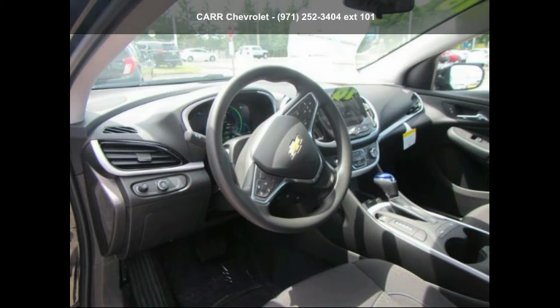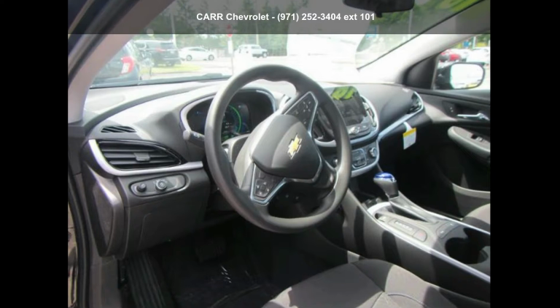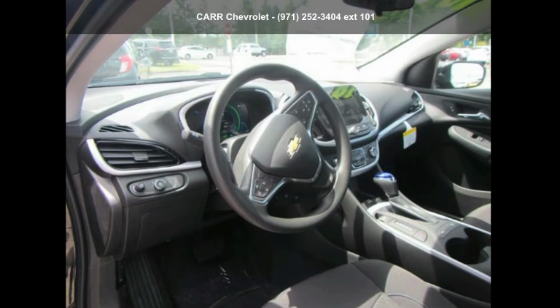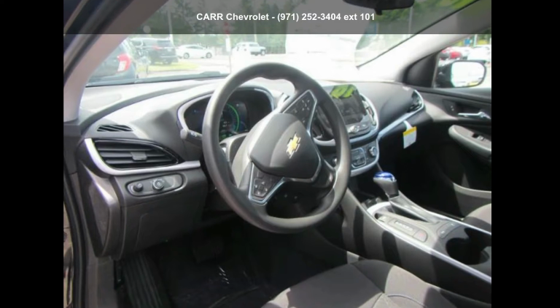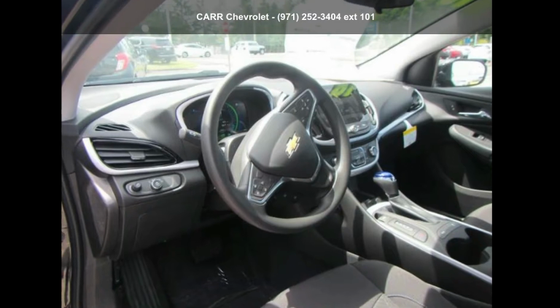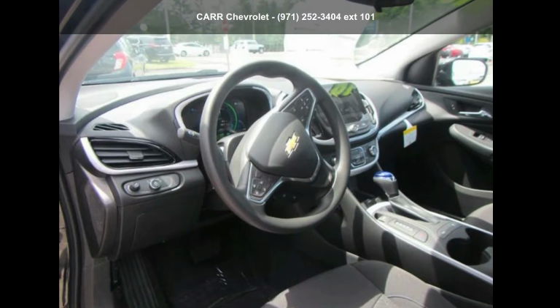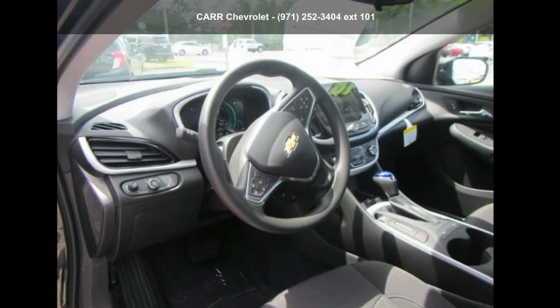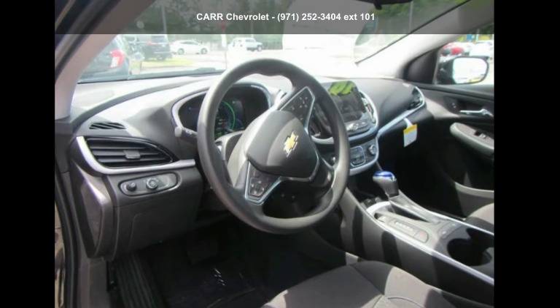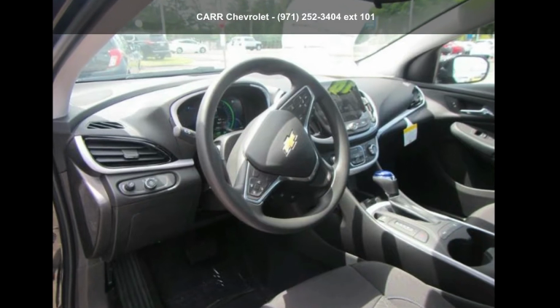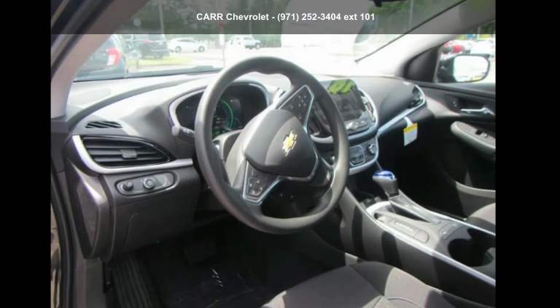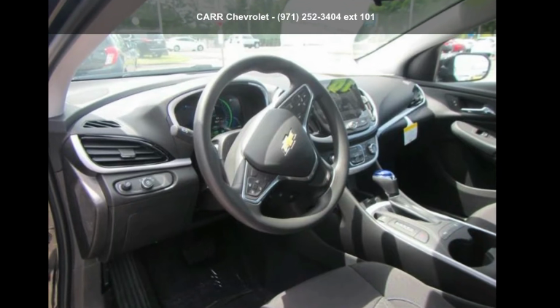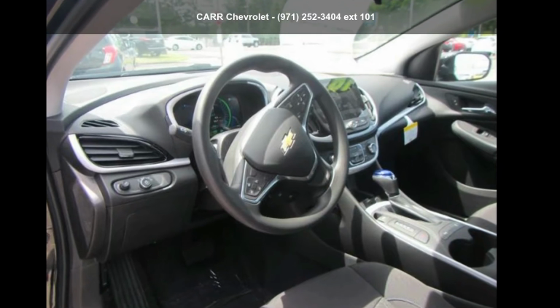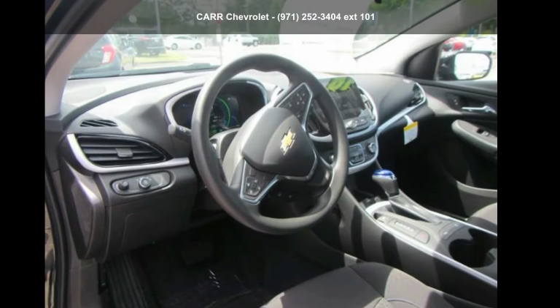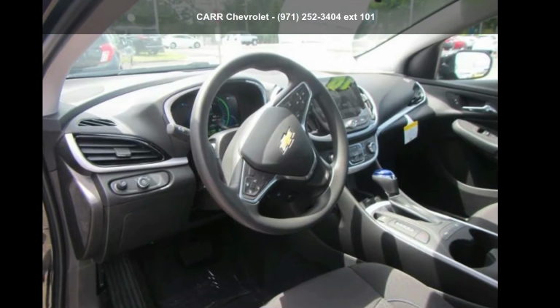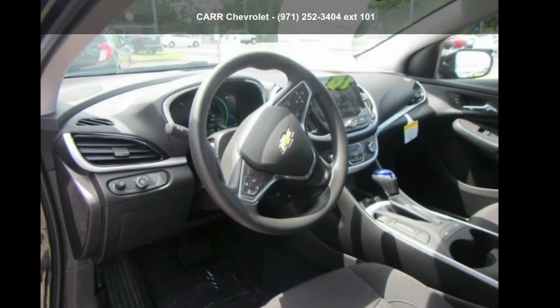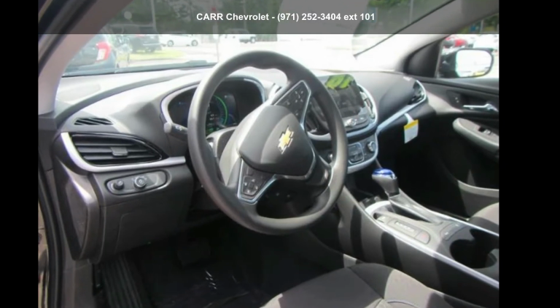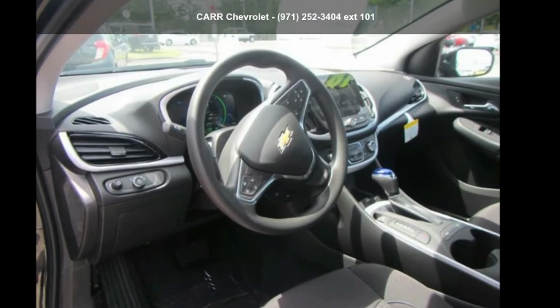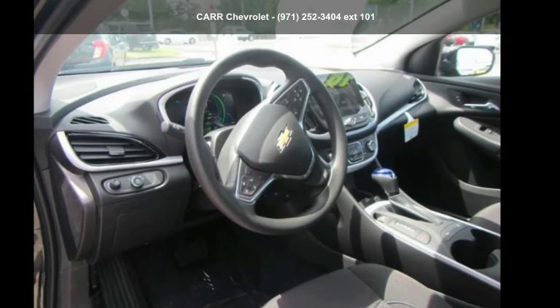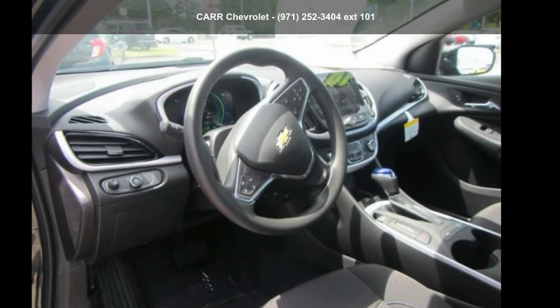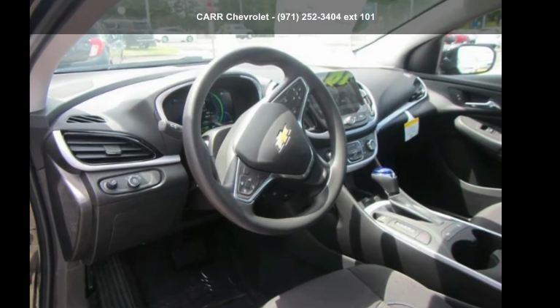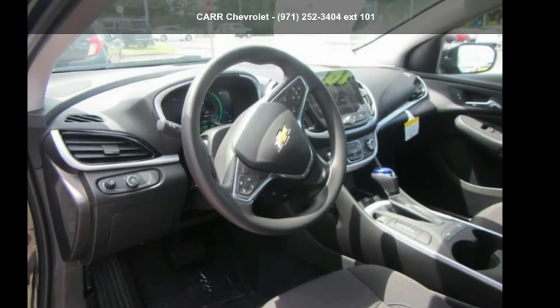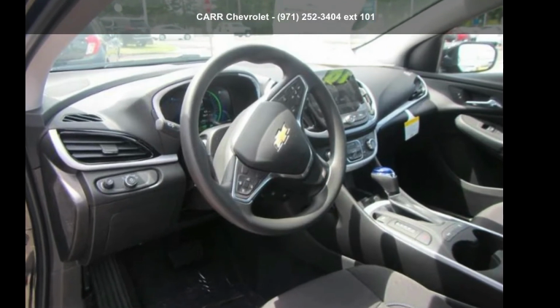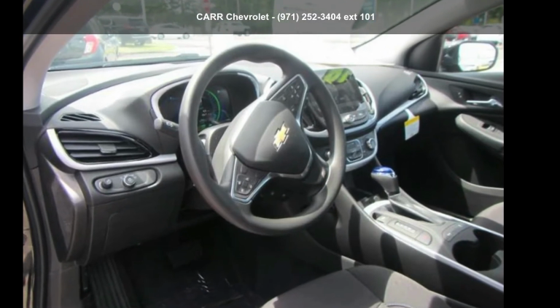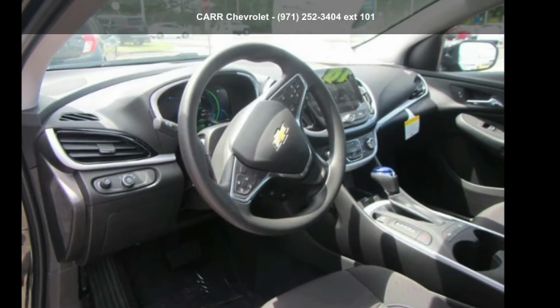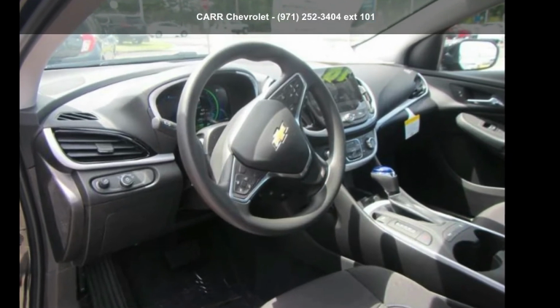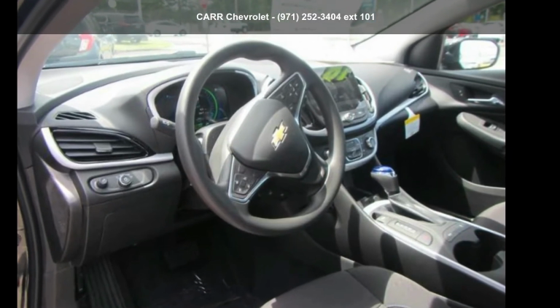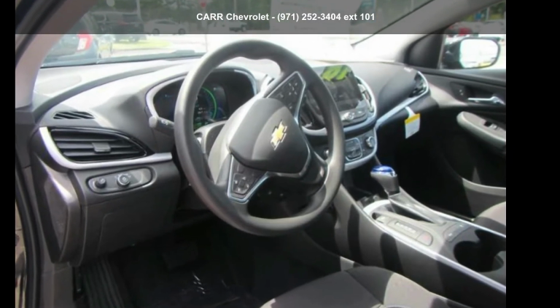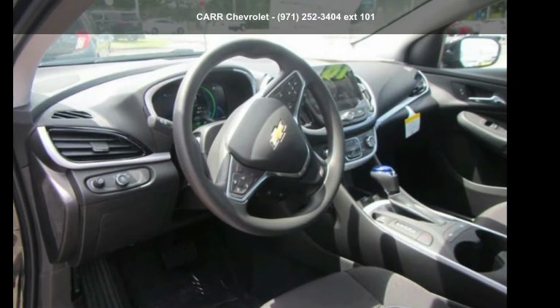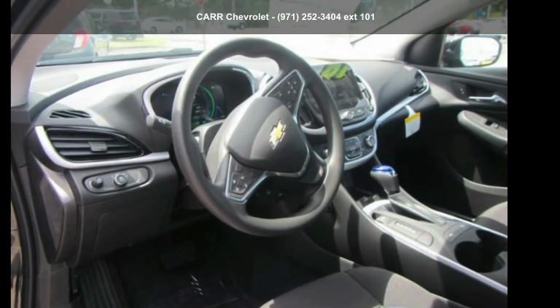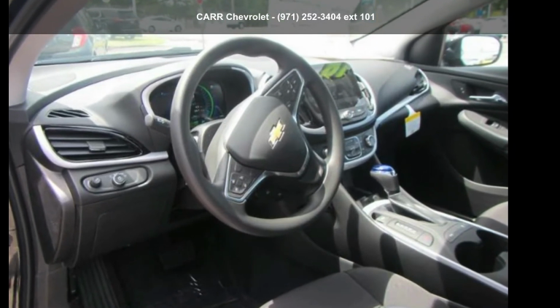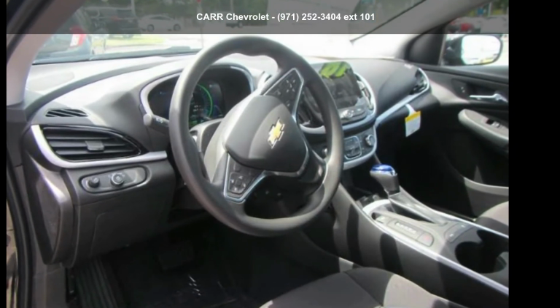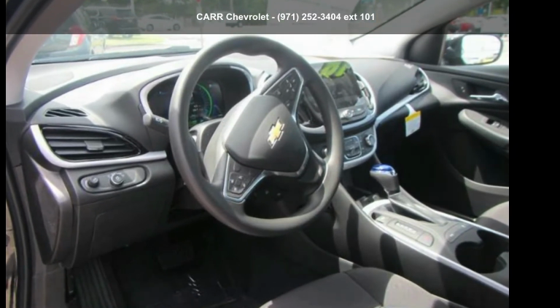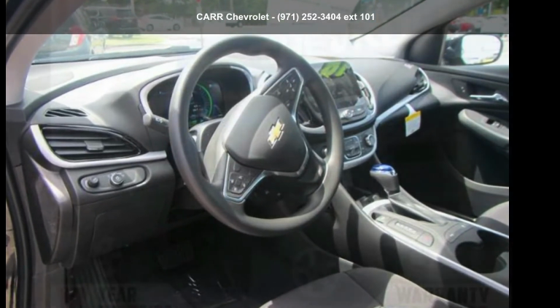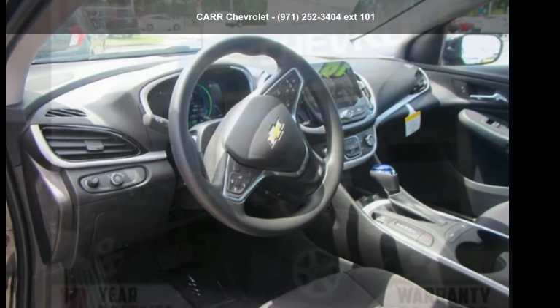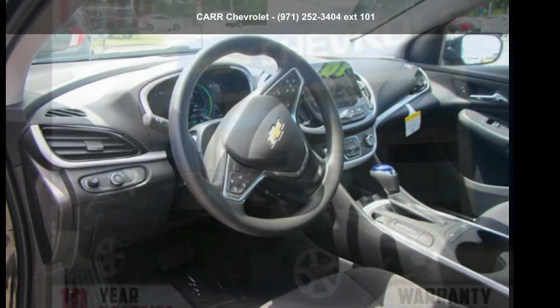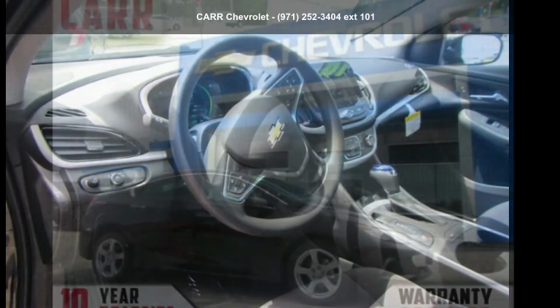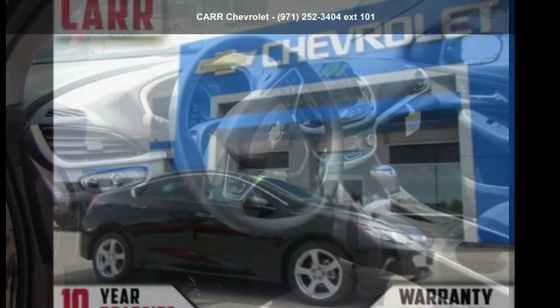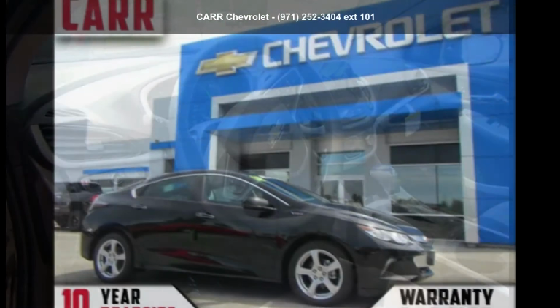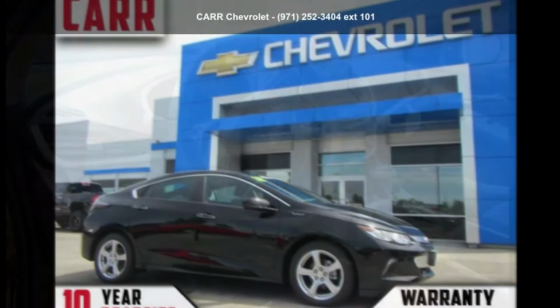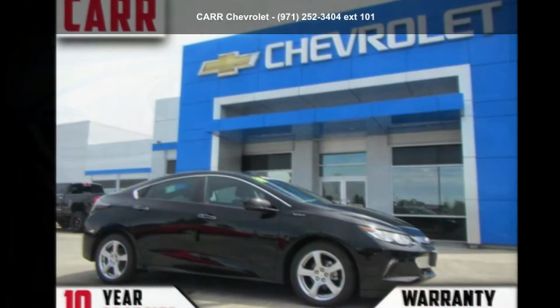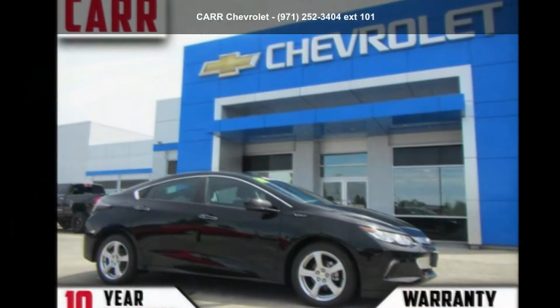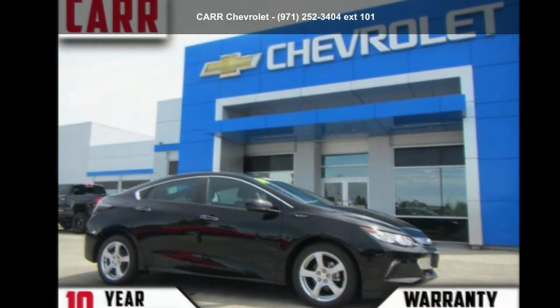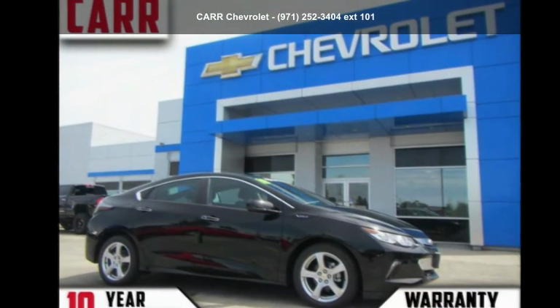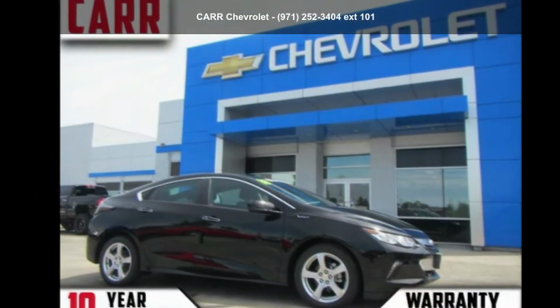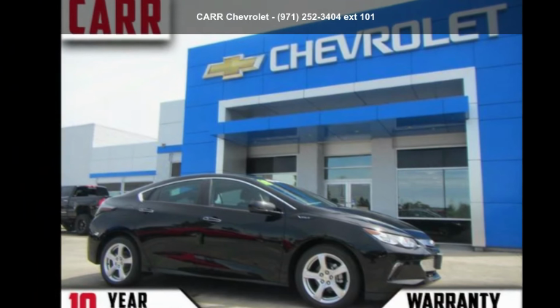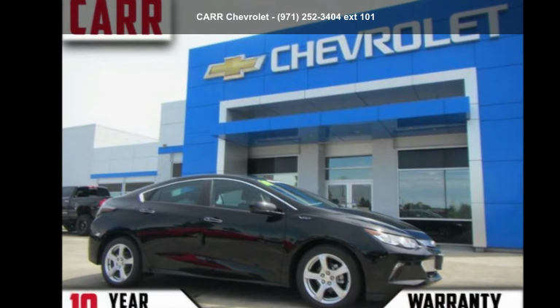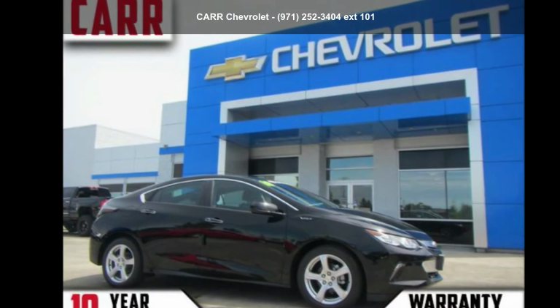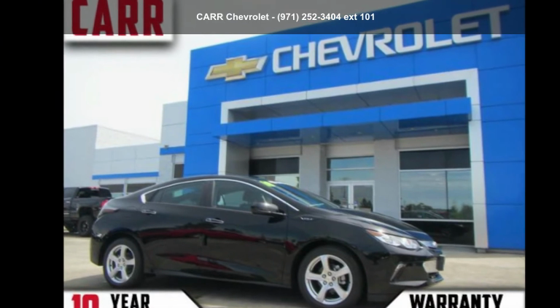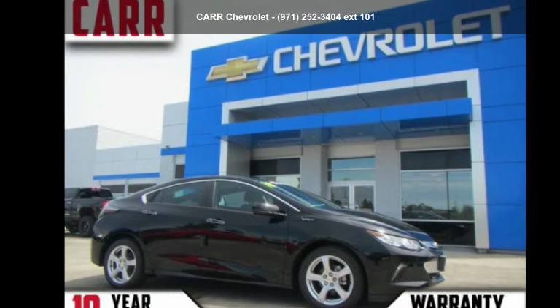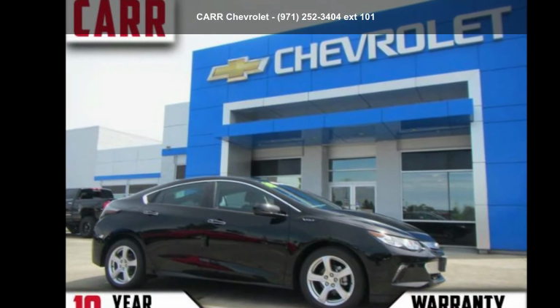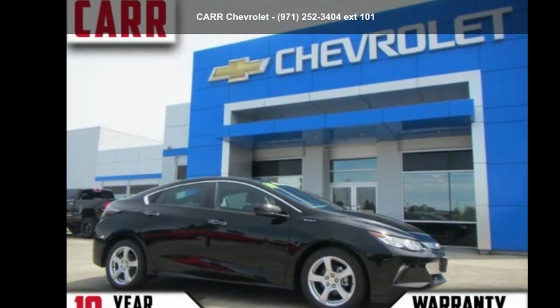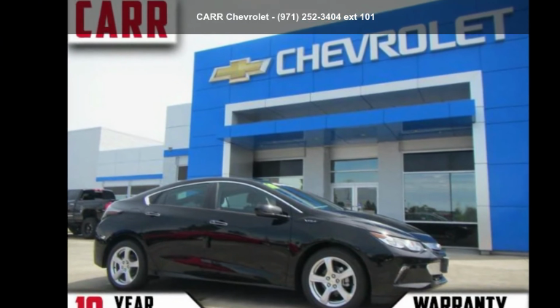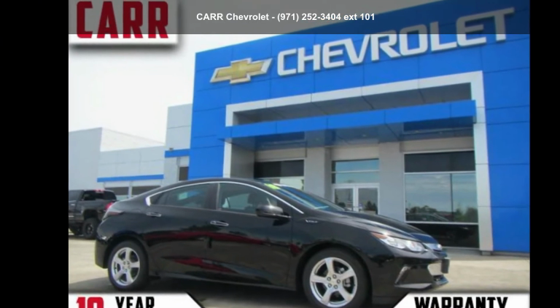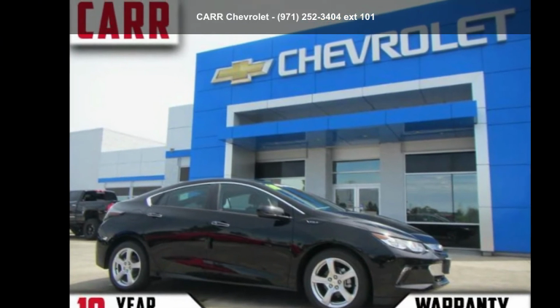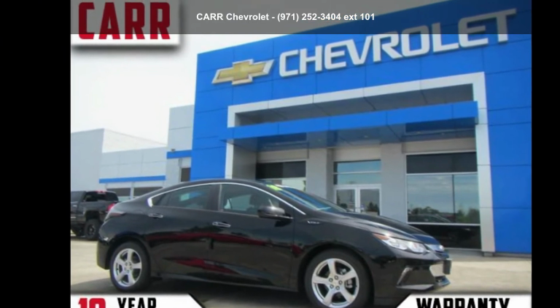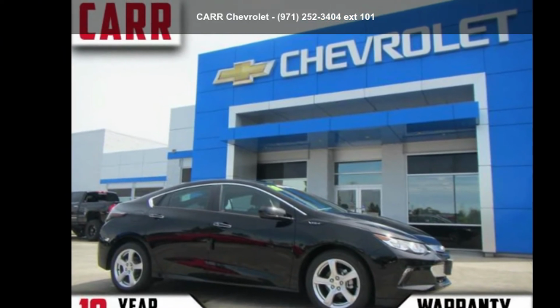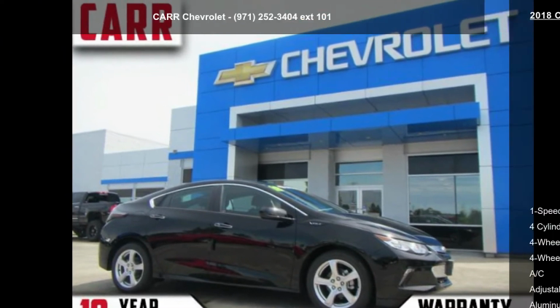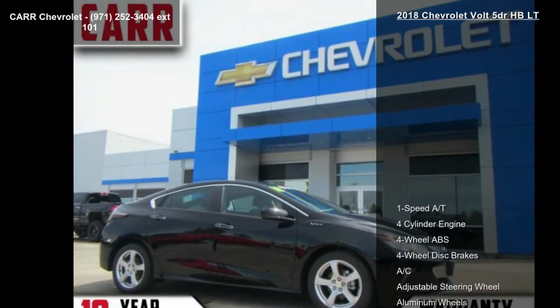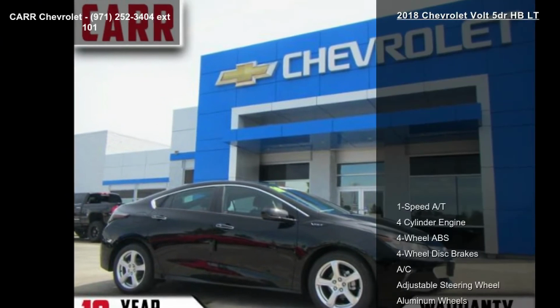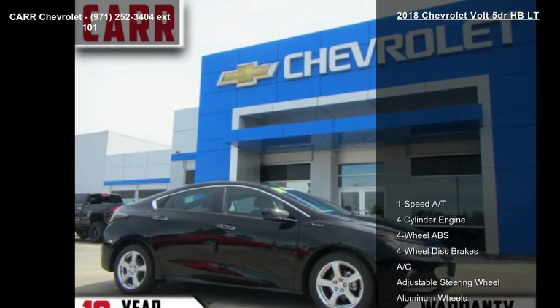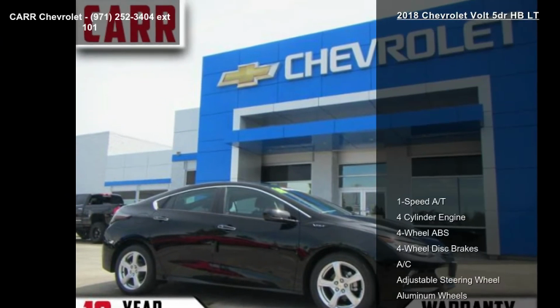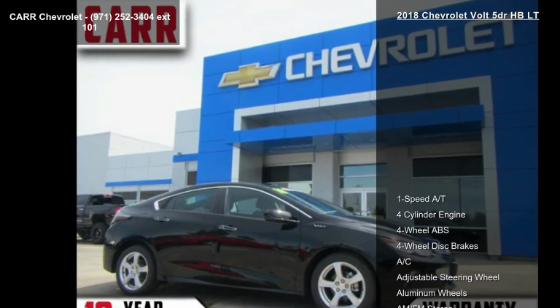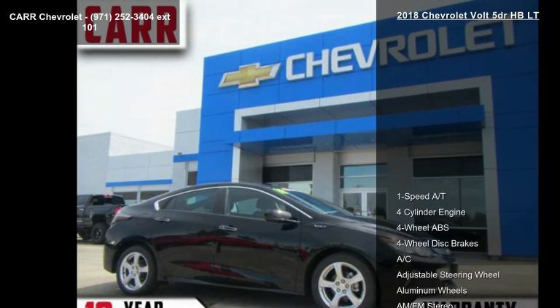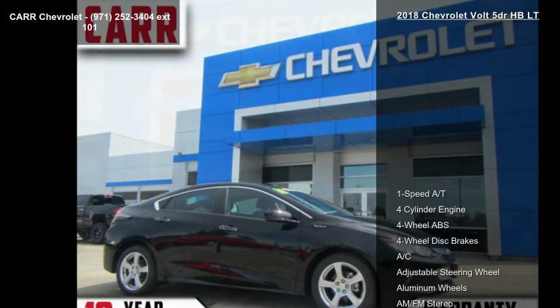Presenting the Chevrolet 2018 Volt 5-door HVLT. If you are looking for a first-rate auto, this one could be yours today.